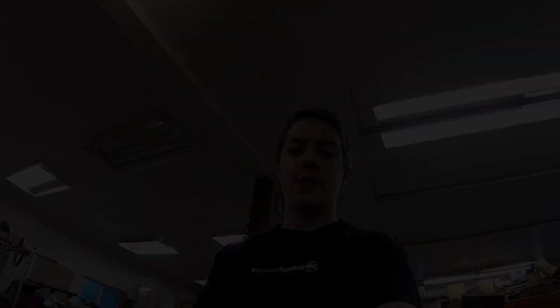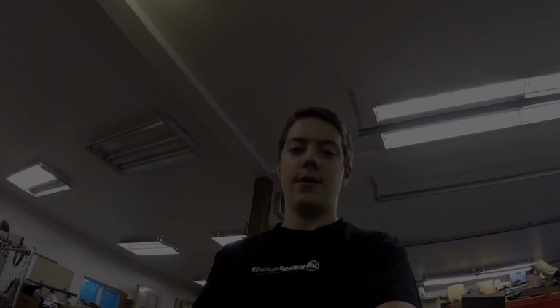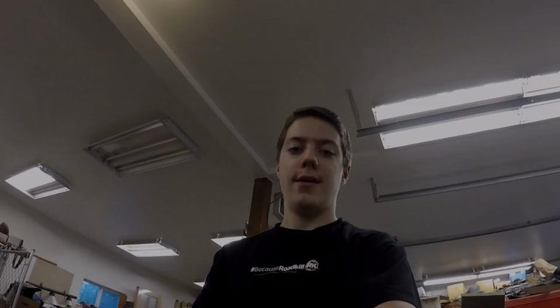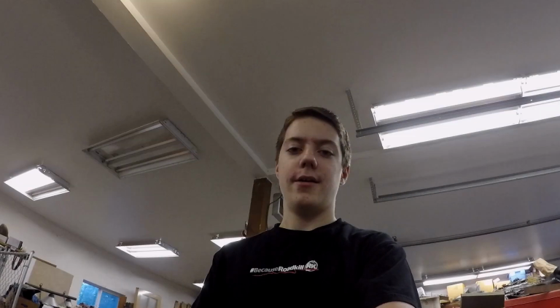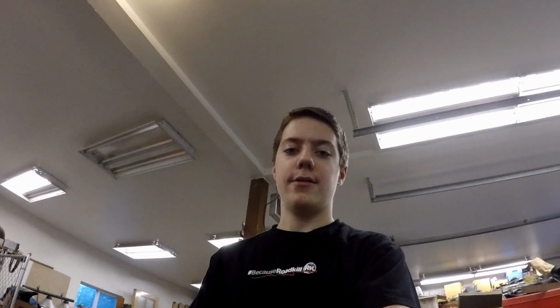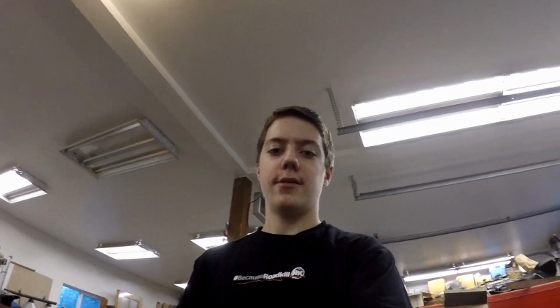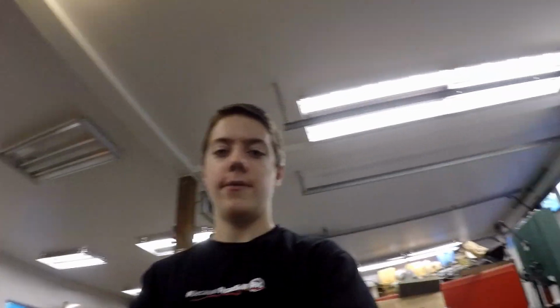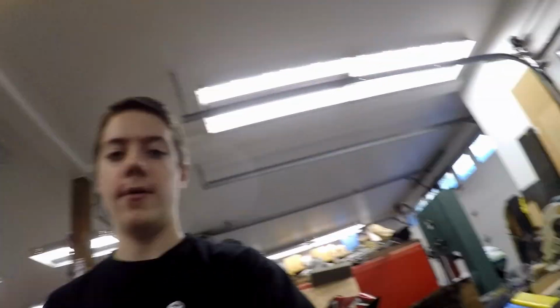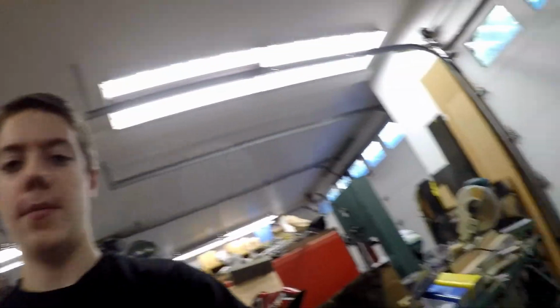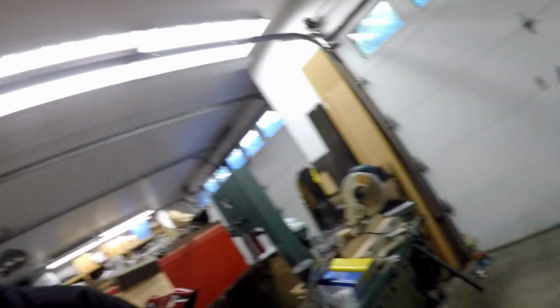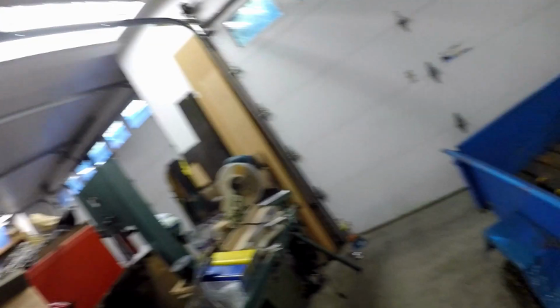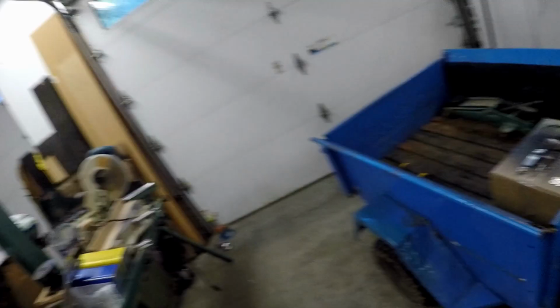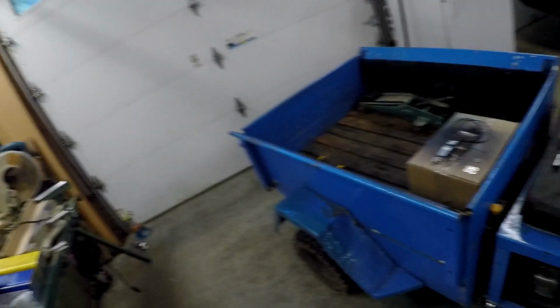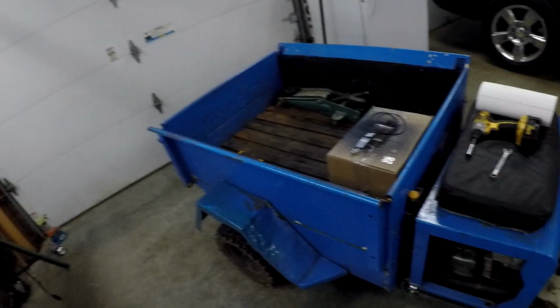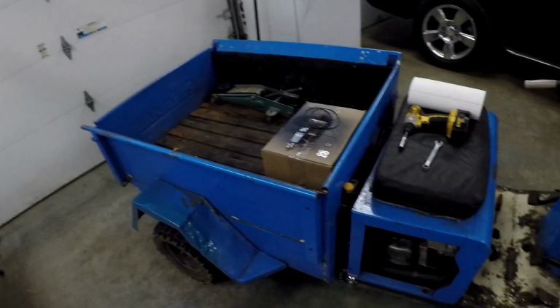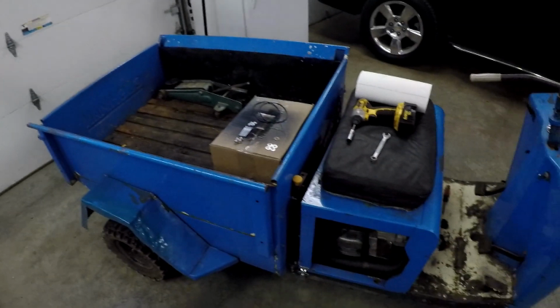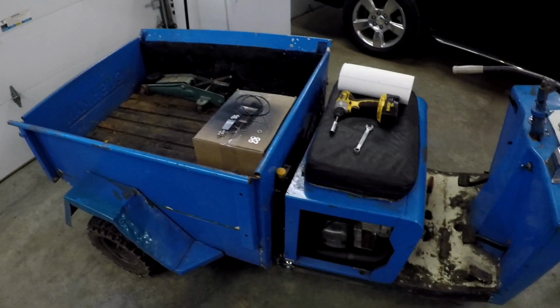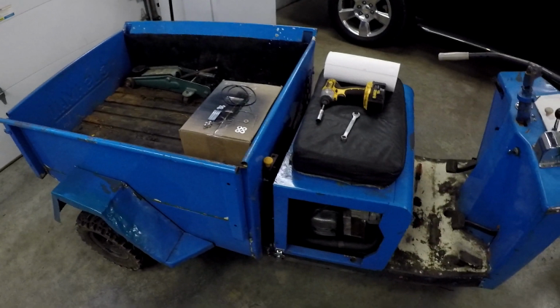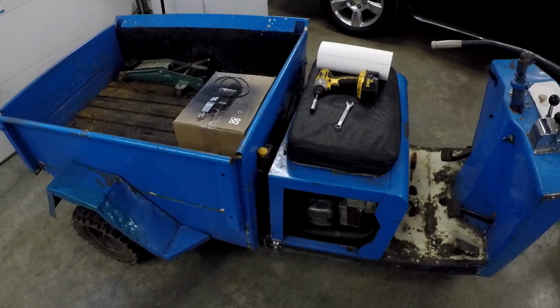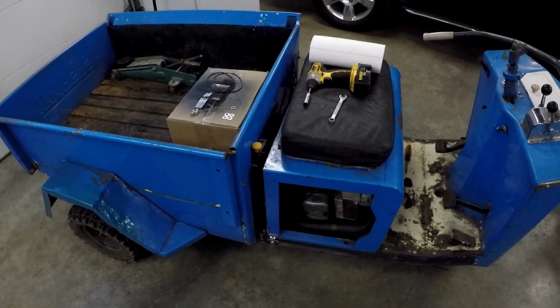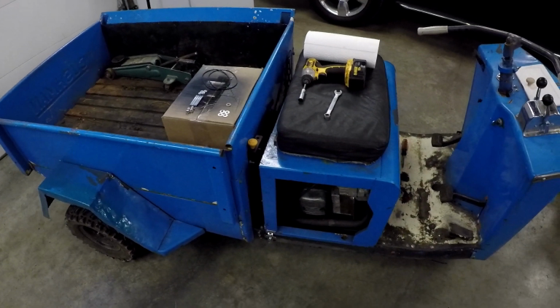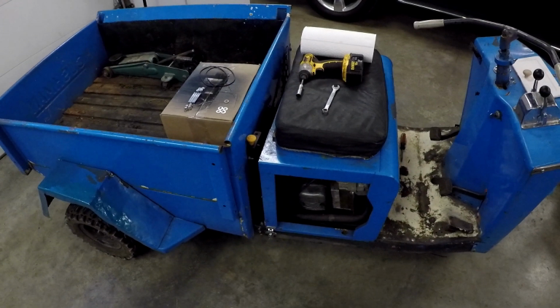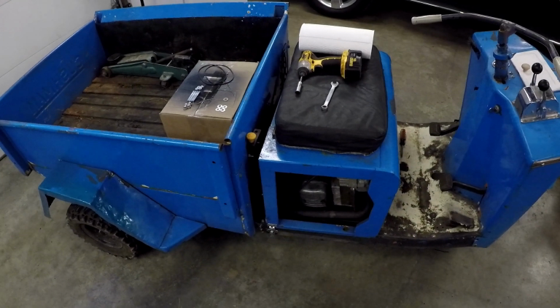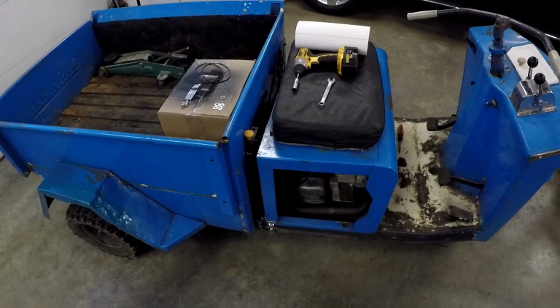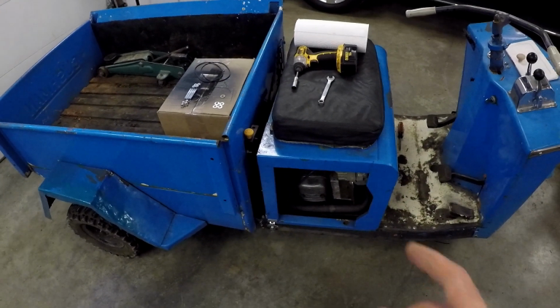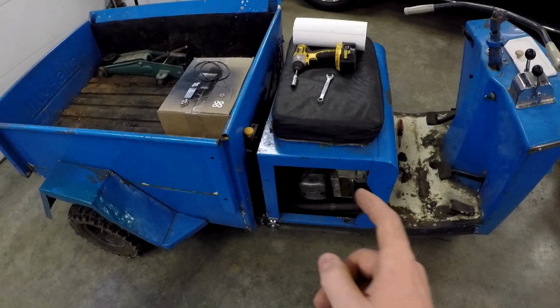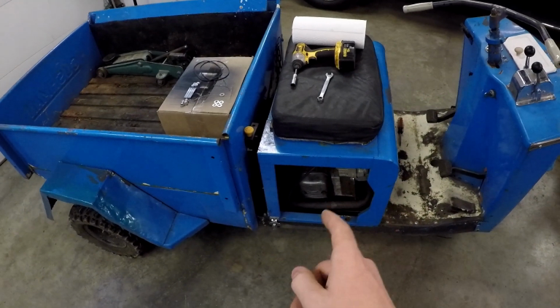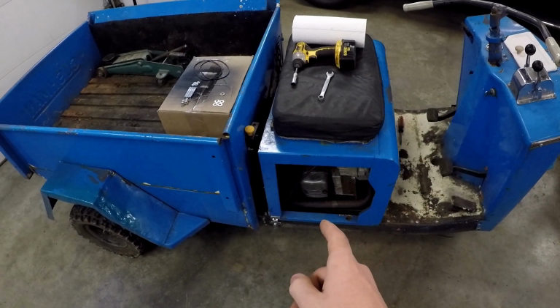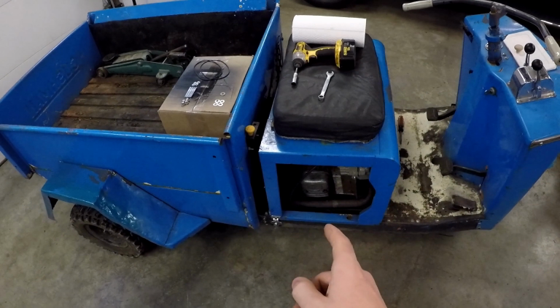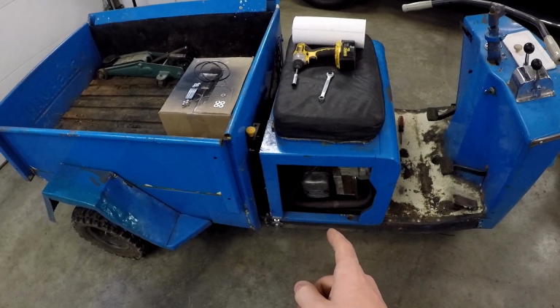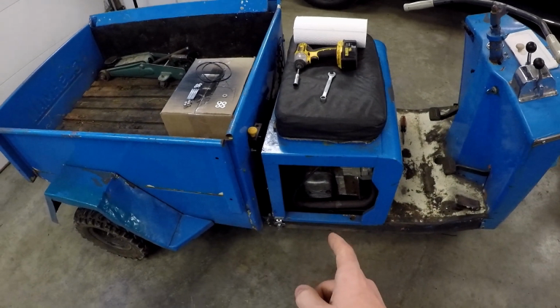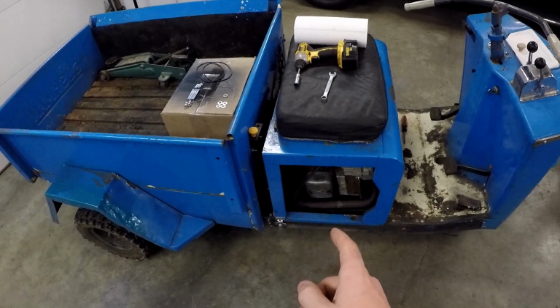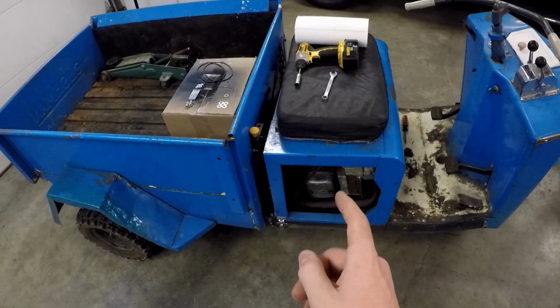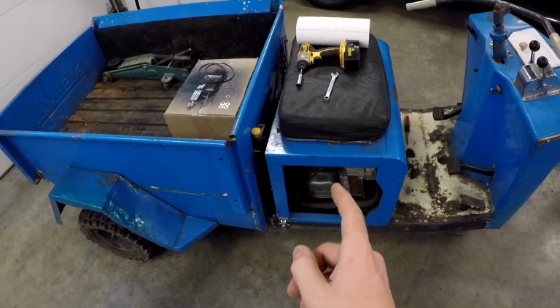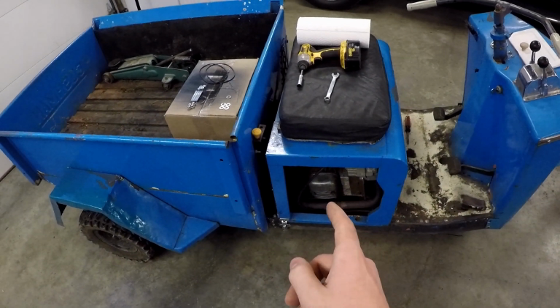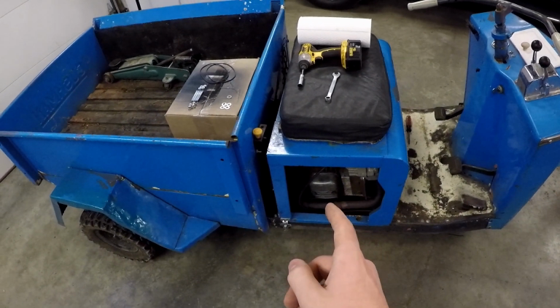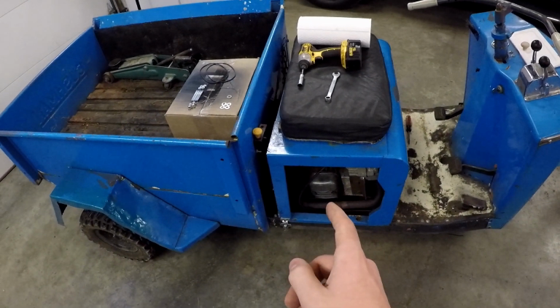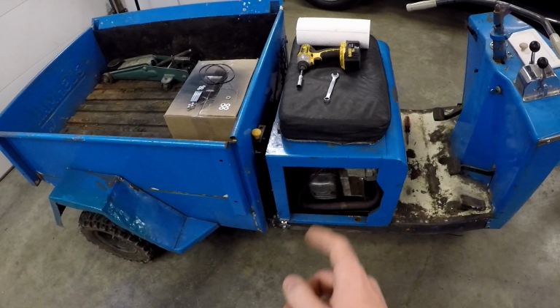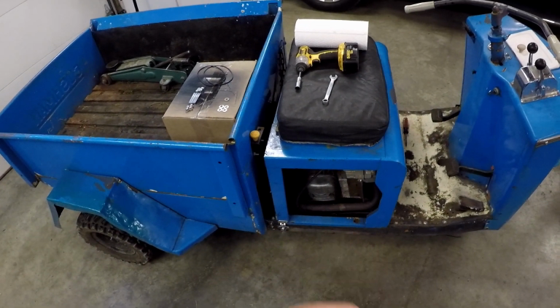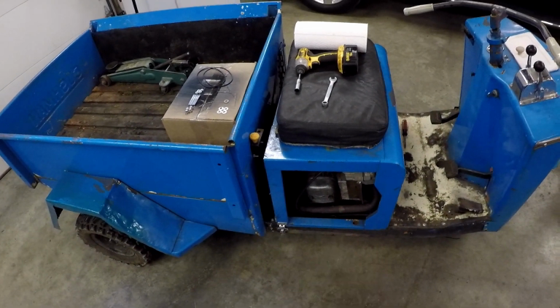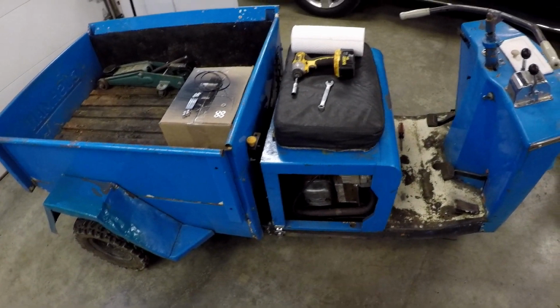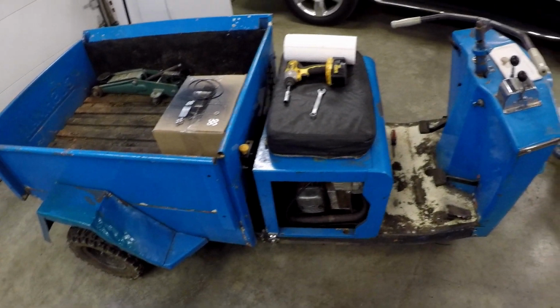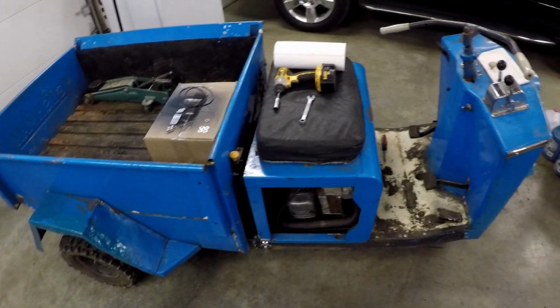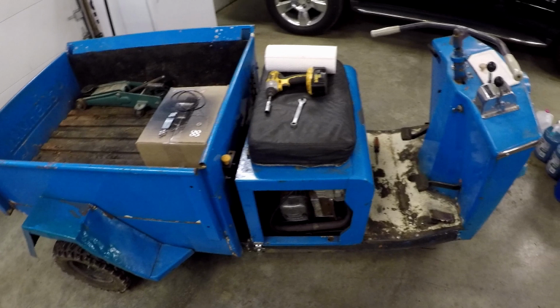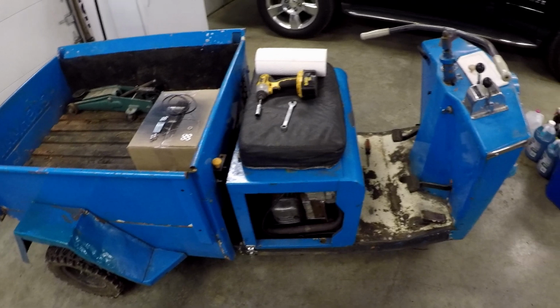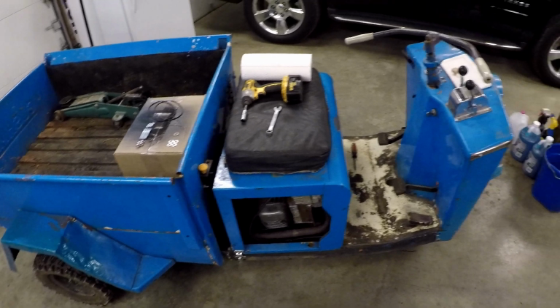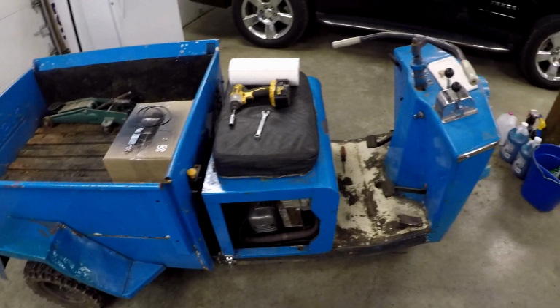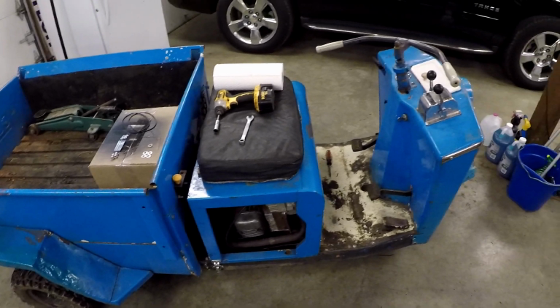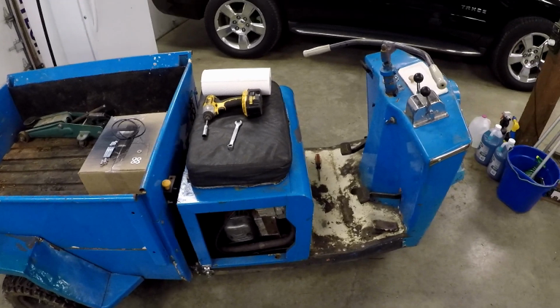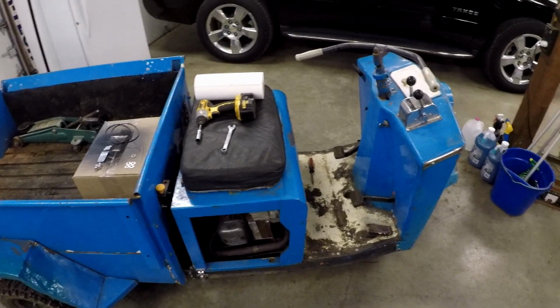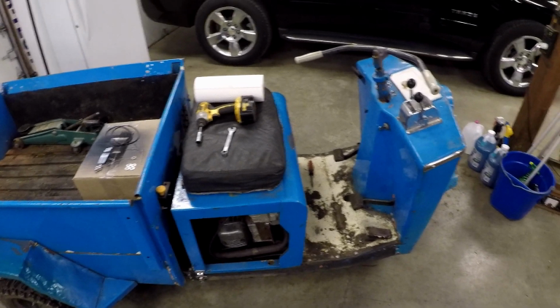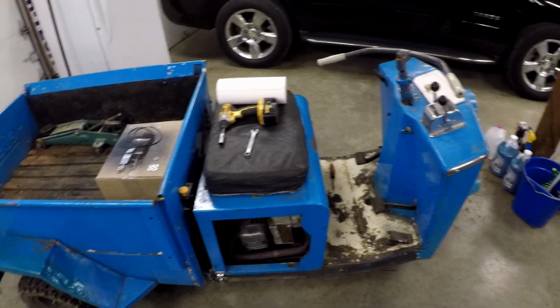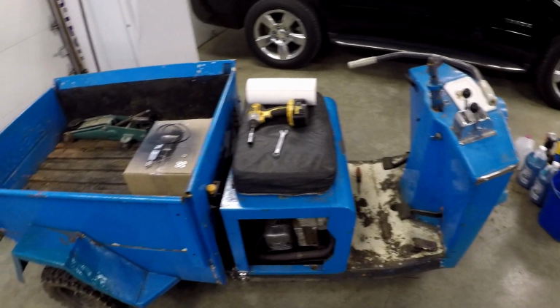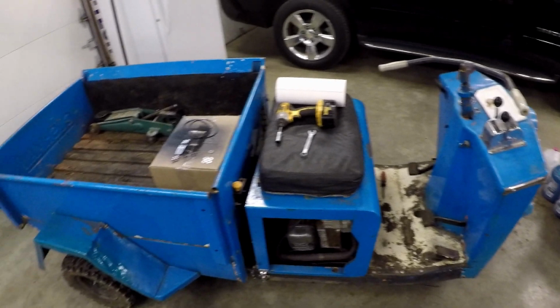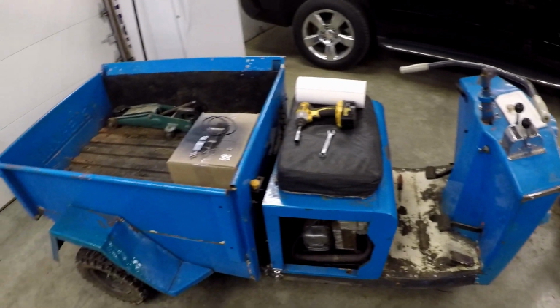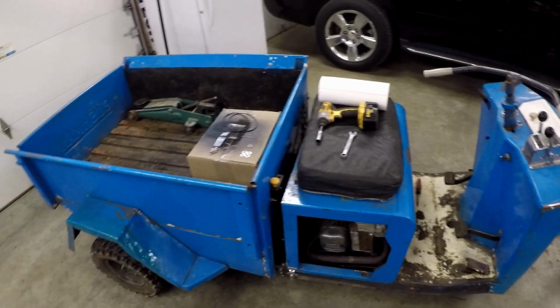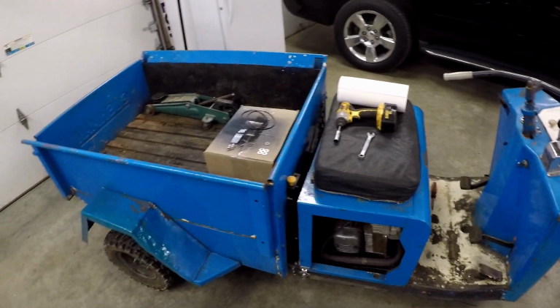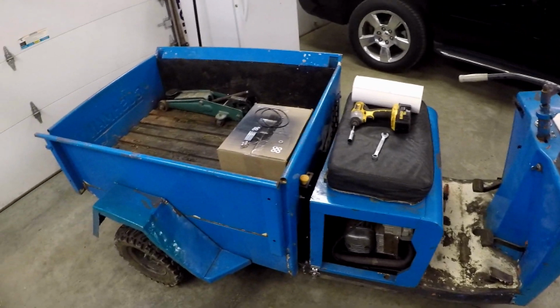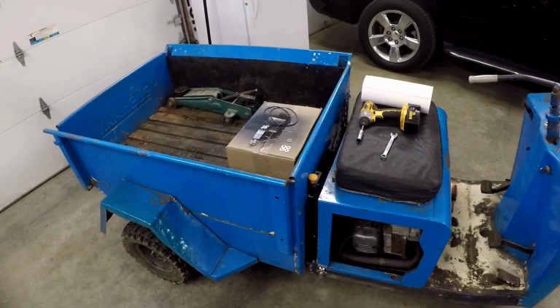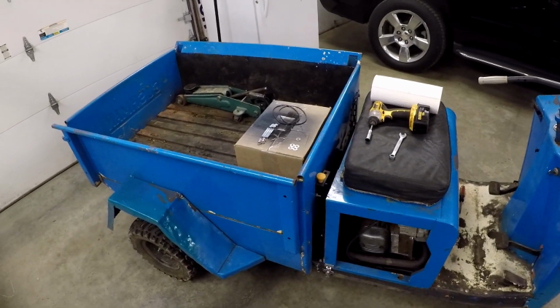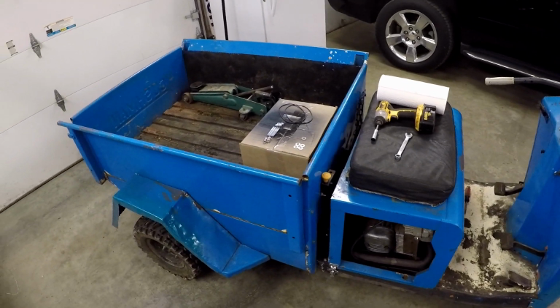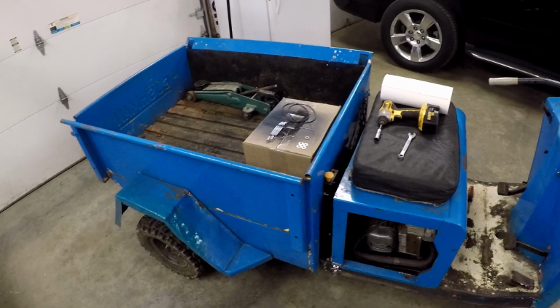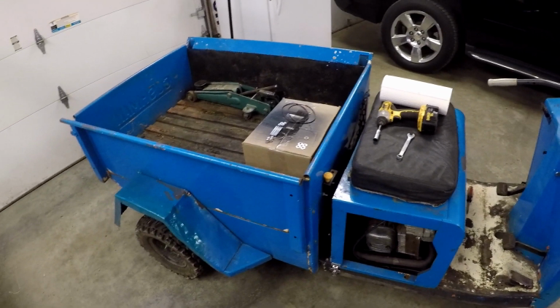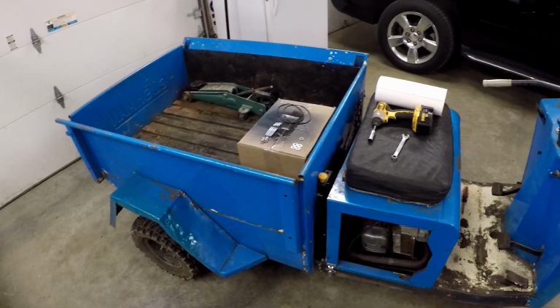Hey guys, today we're going to be changing the studs and adjusting the valves on a Cushman truck store. Enjoy!